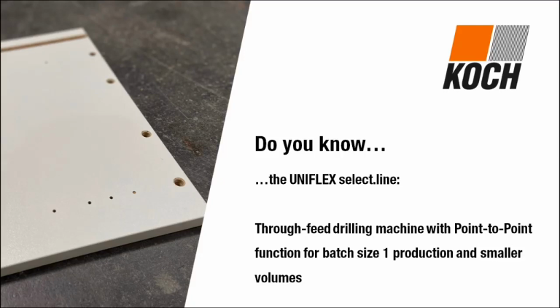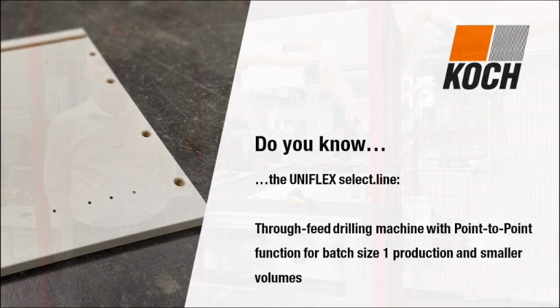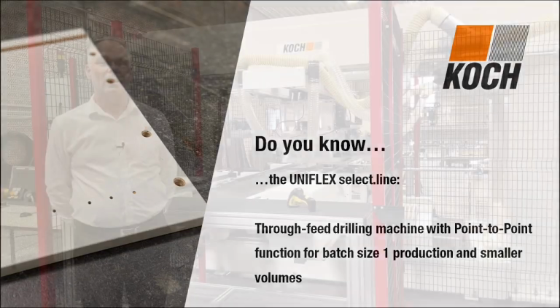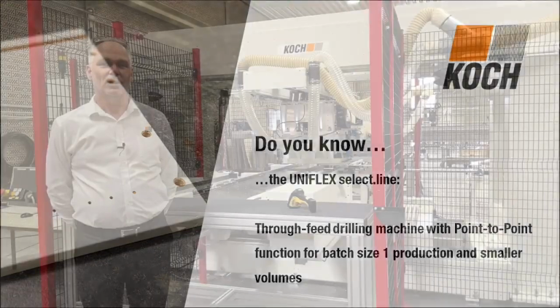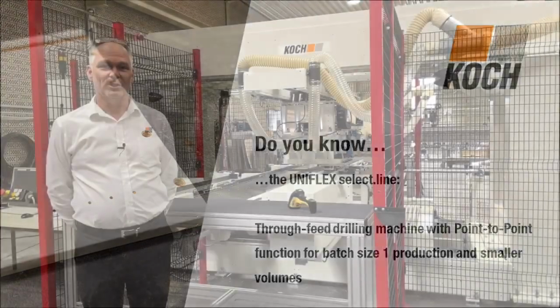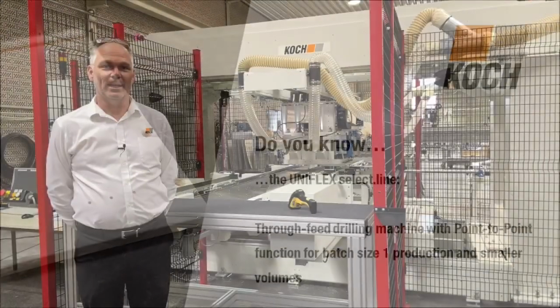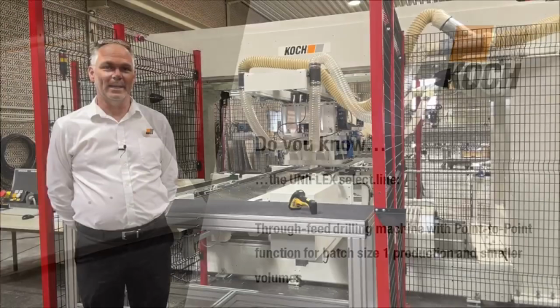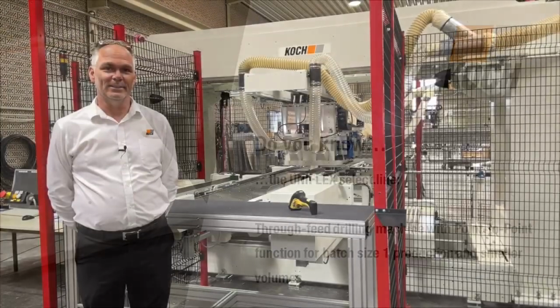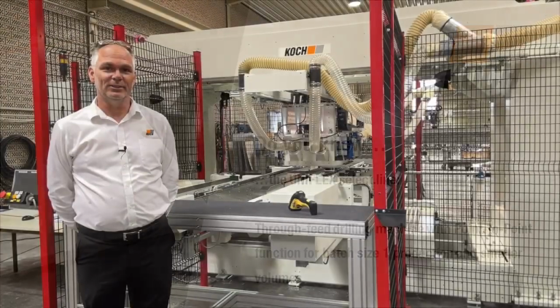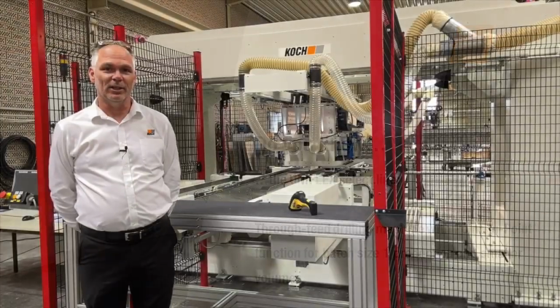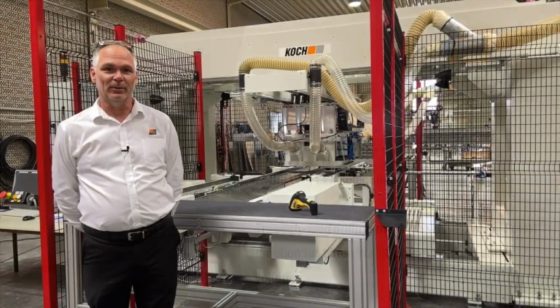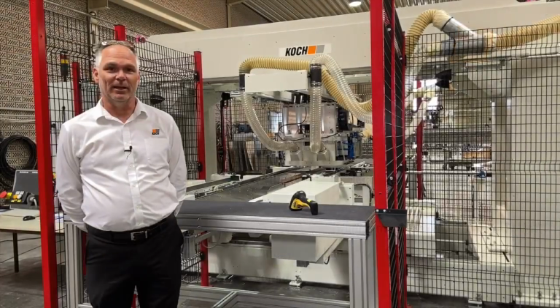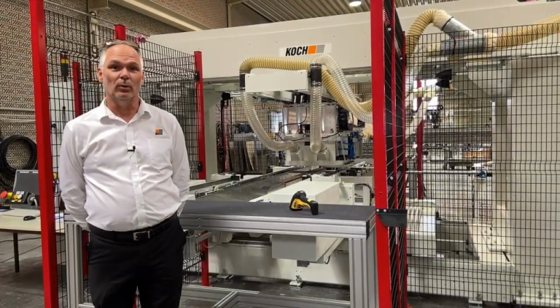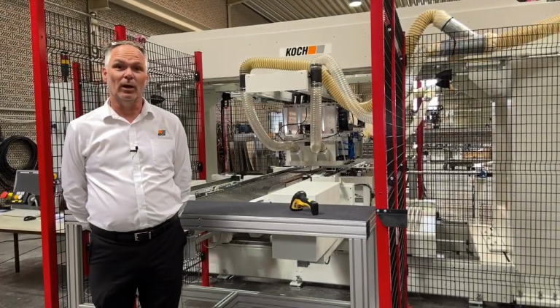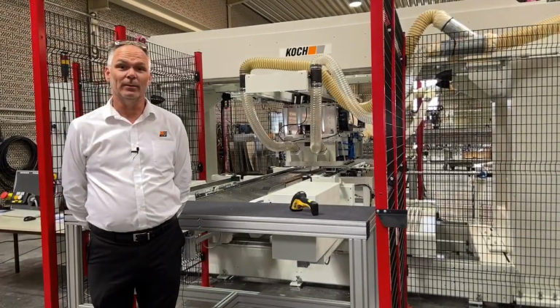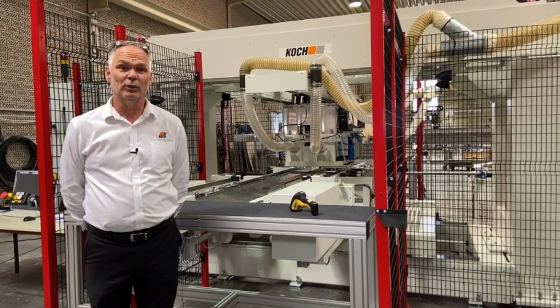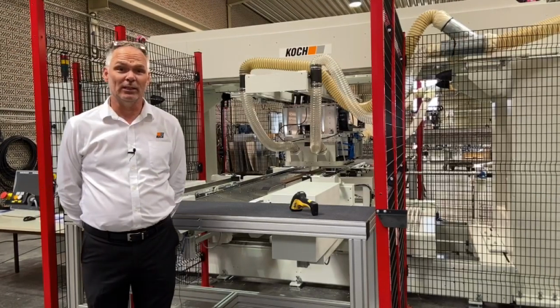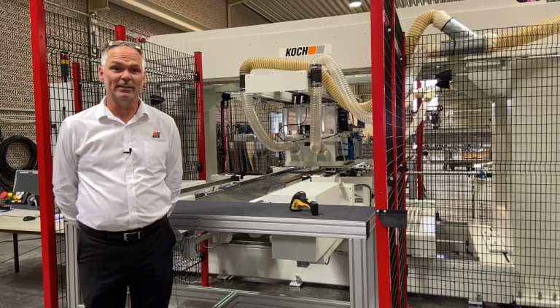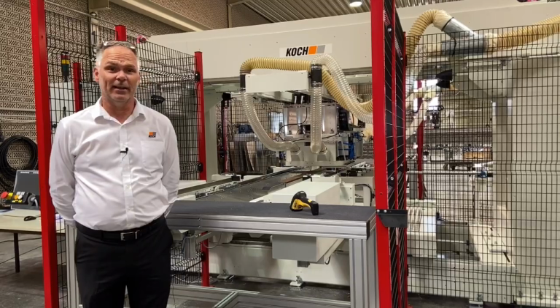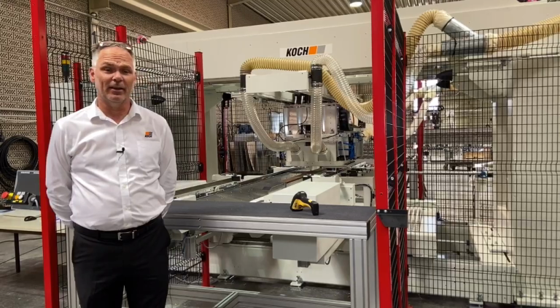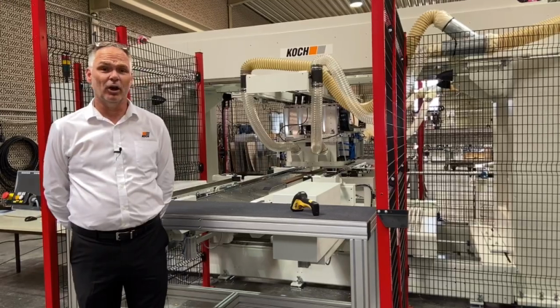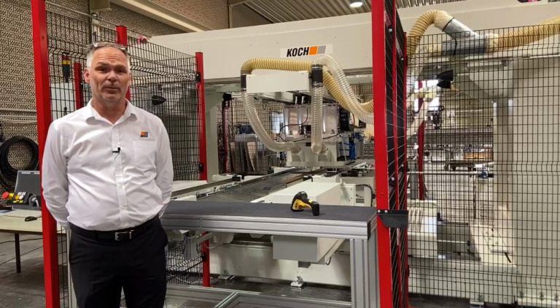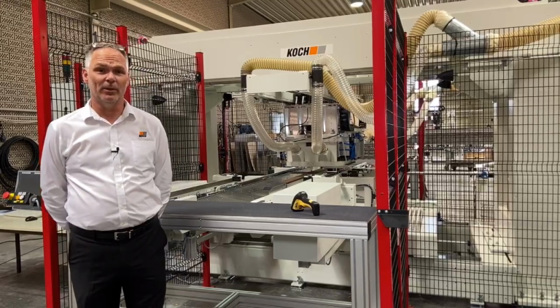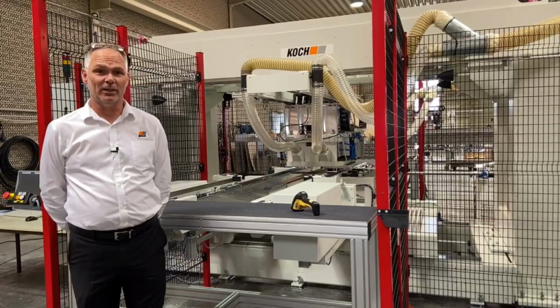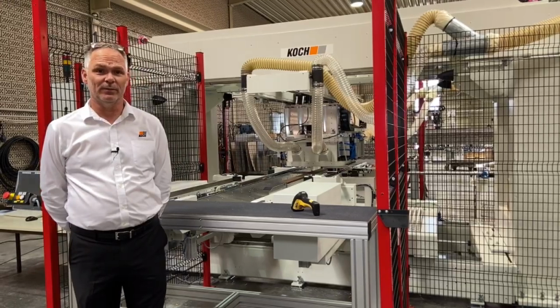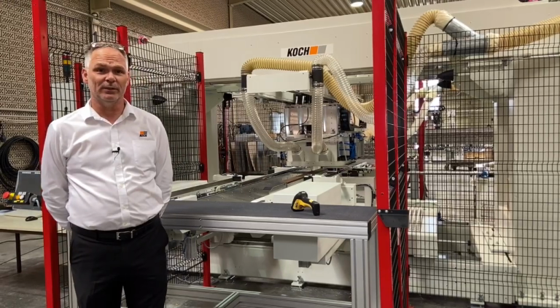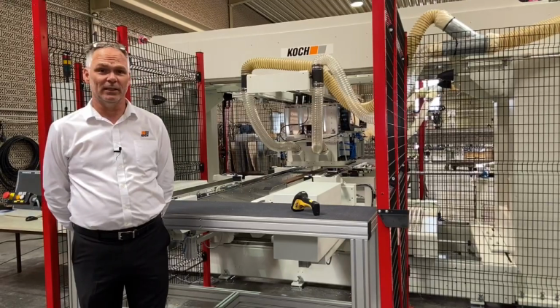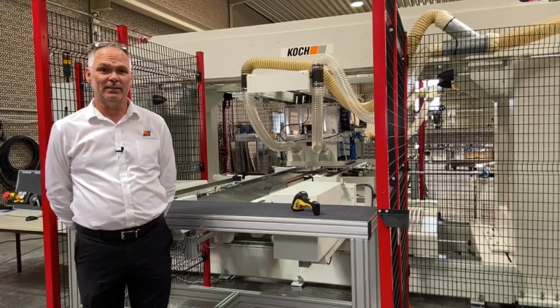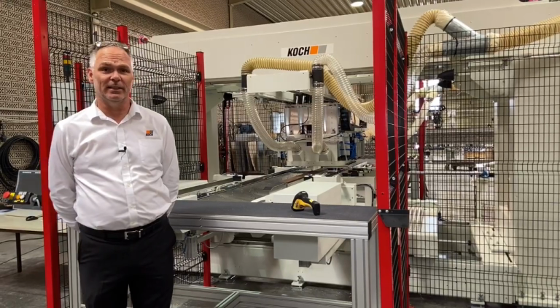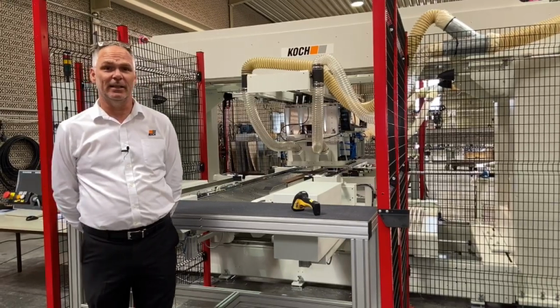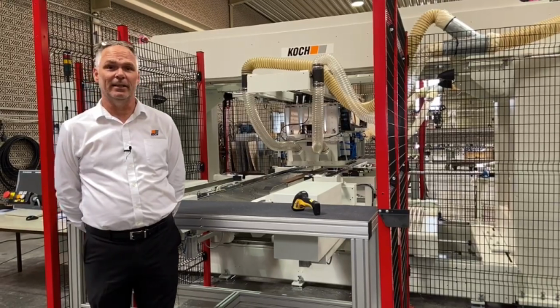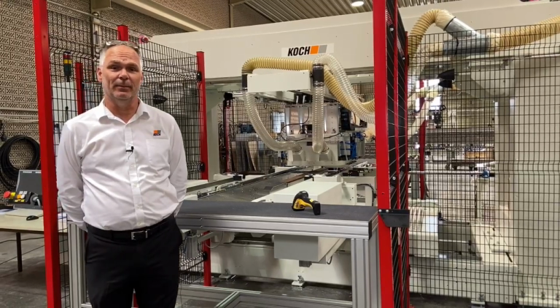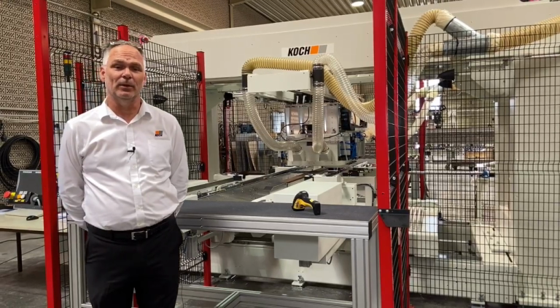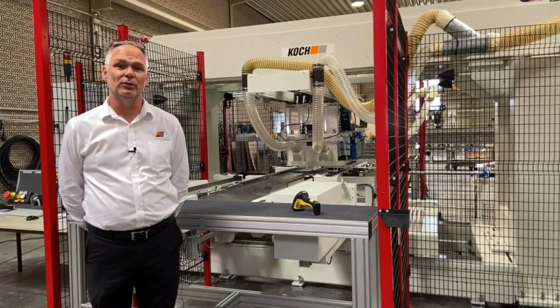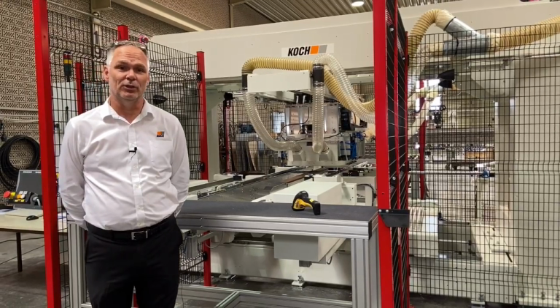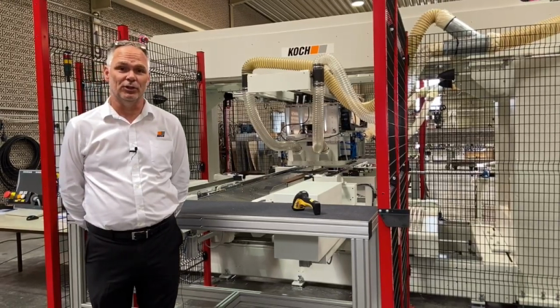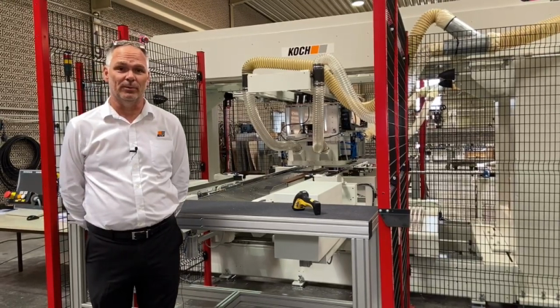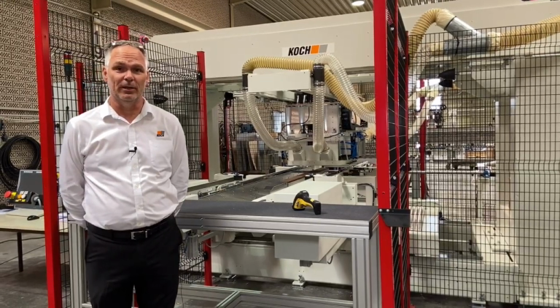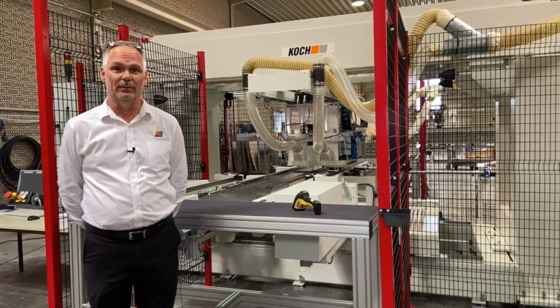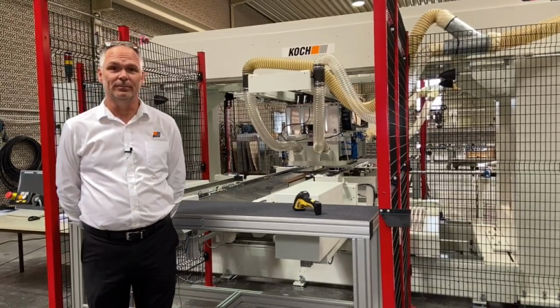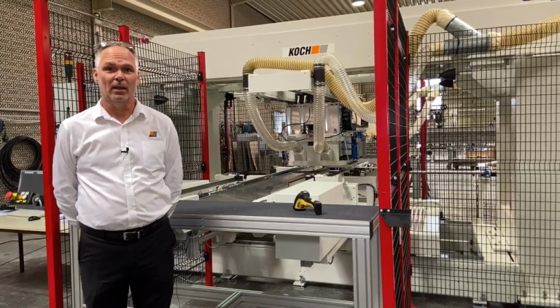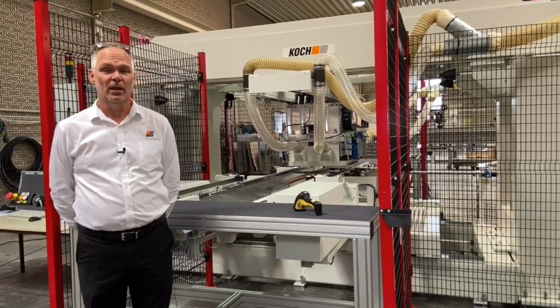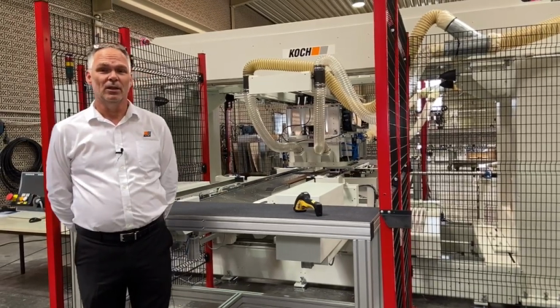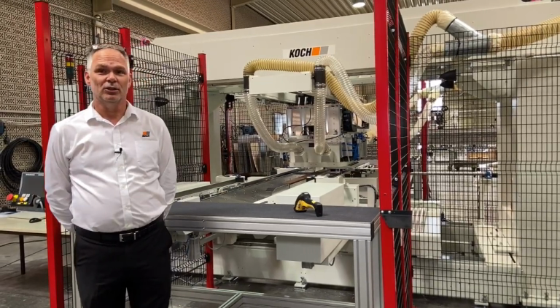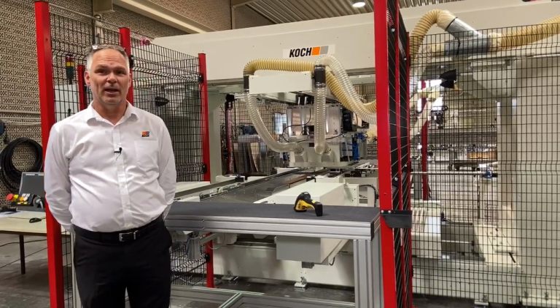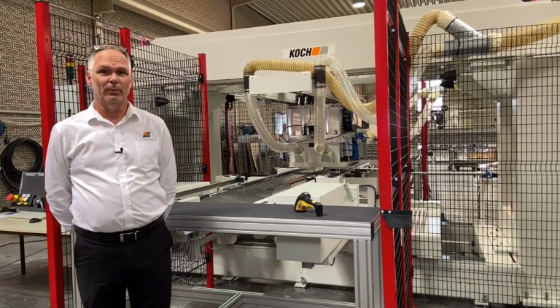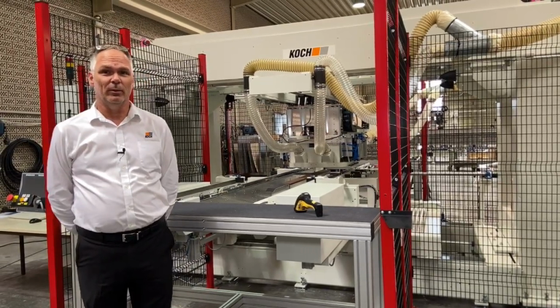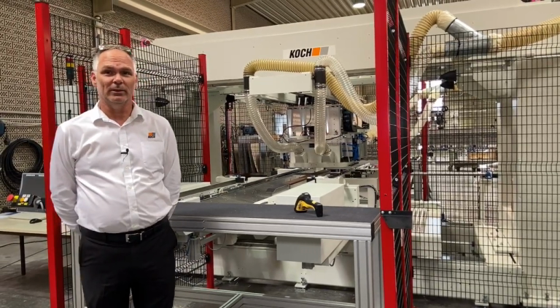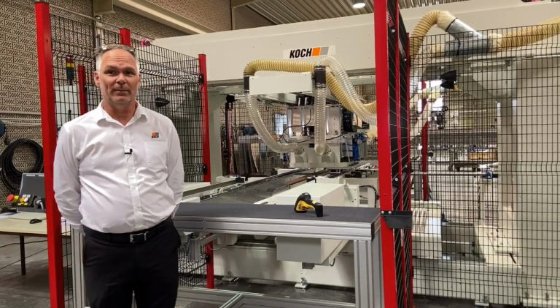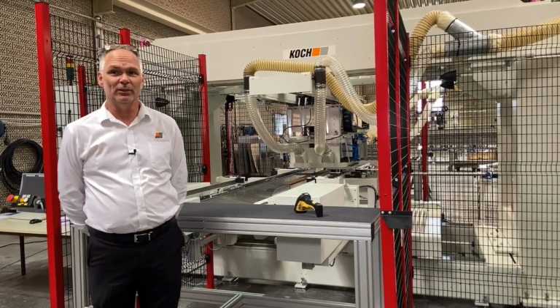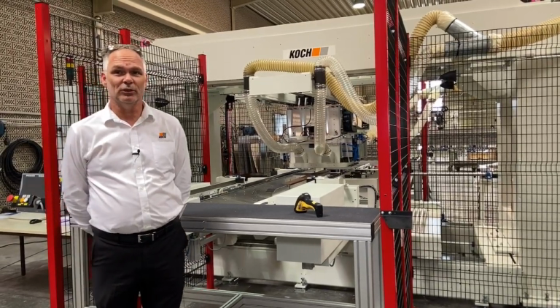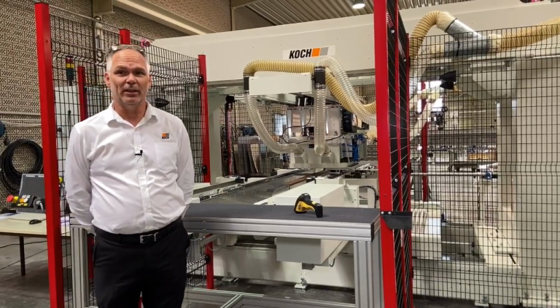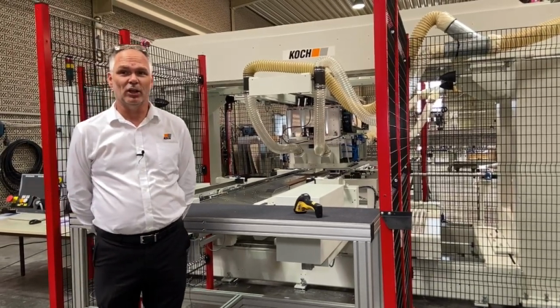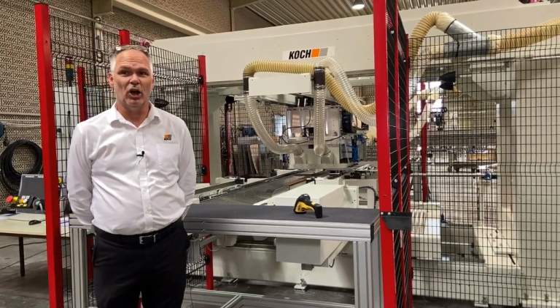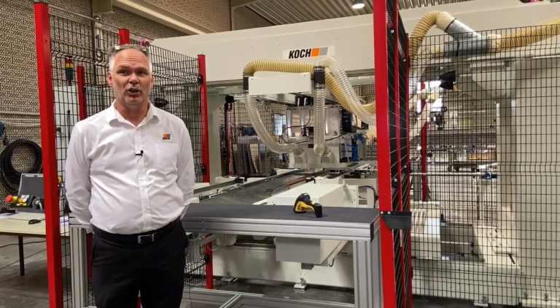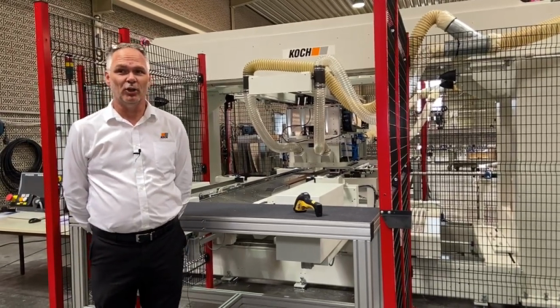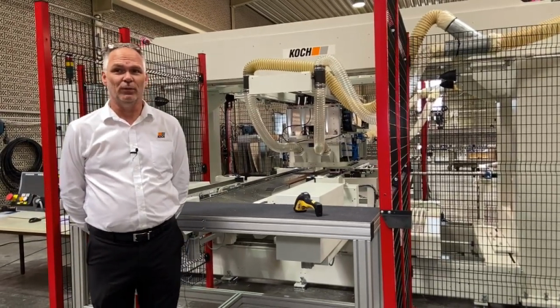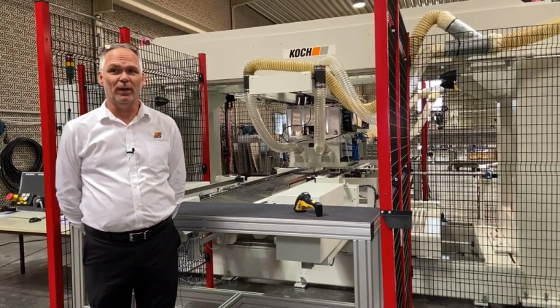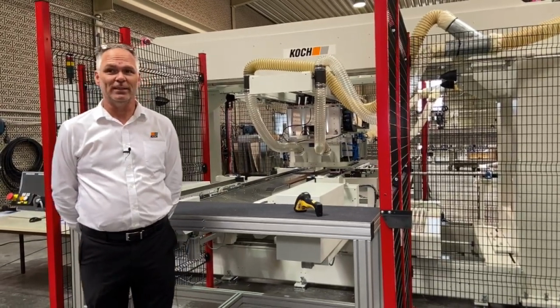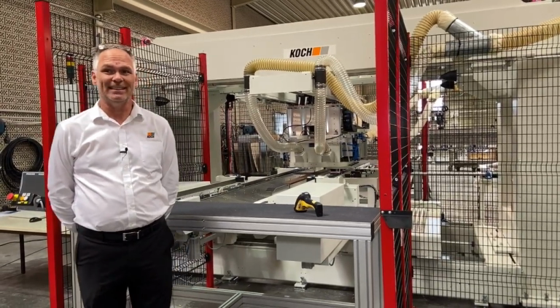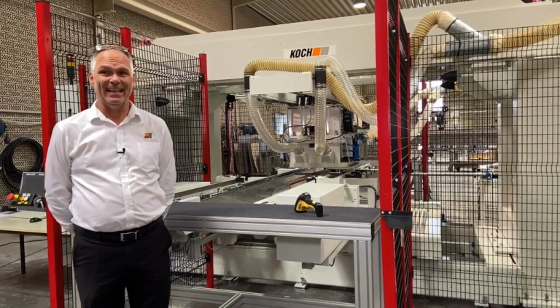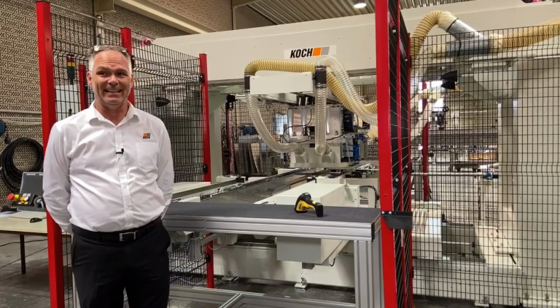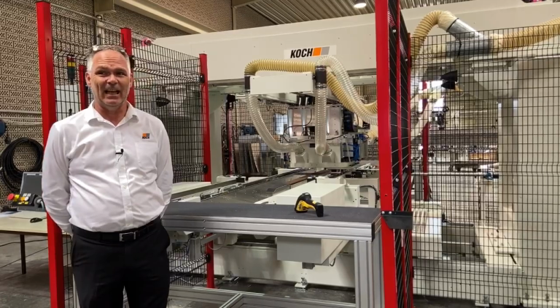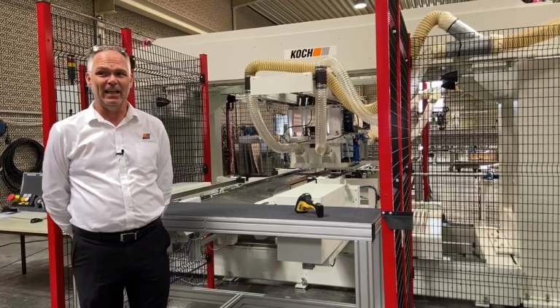Good day ladies and gentlemen, and welcome to our state-of-the-art production facility in Leopoldshur, Germany. Today we will demonstrate the Koch Uniflex Select line.